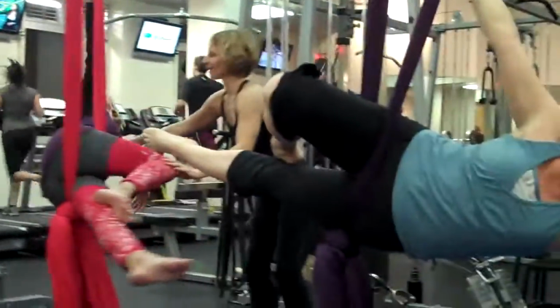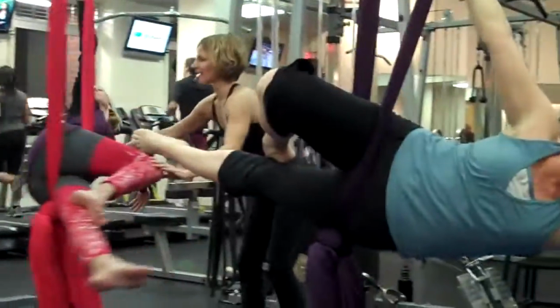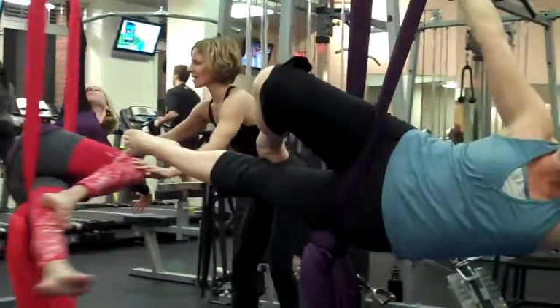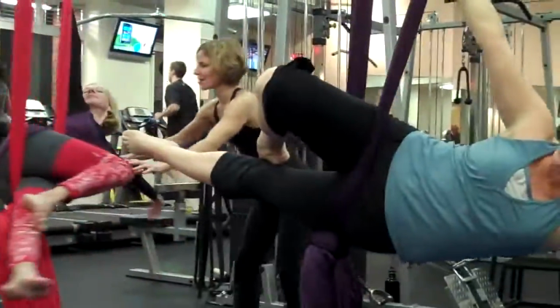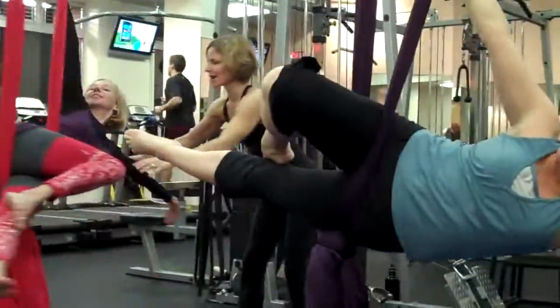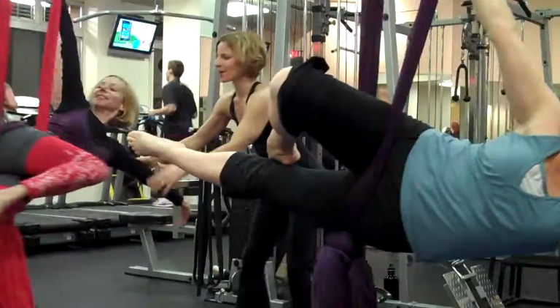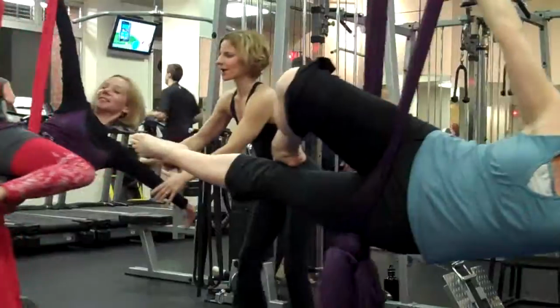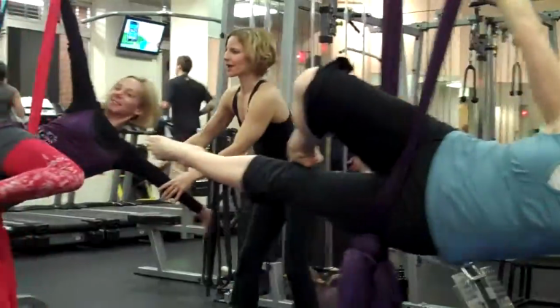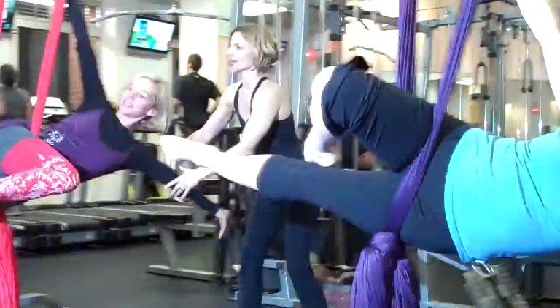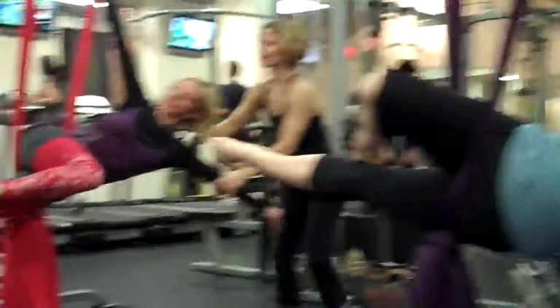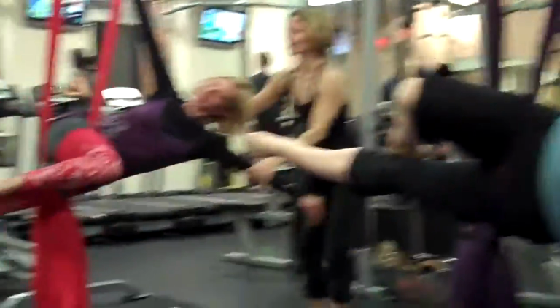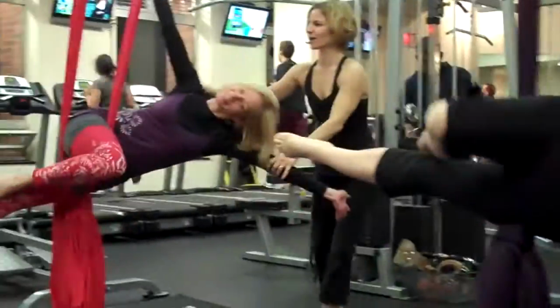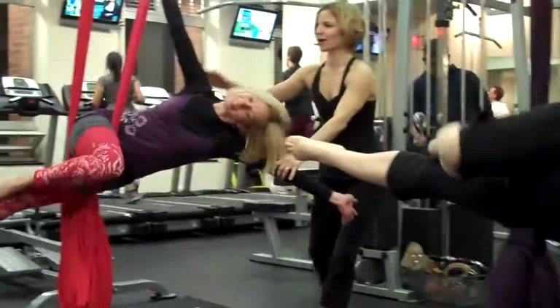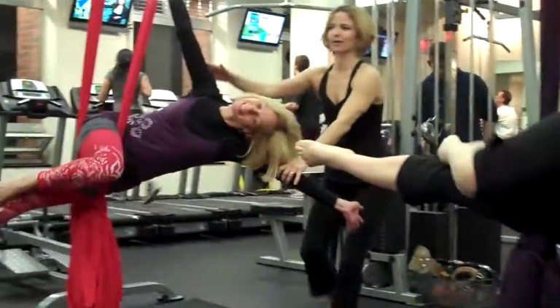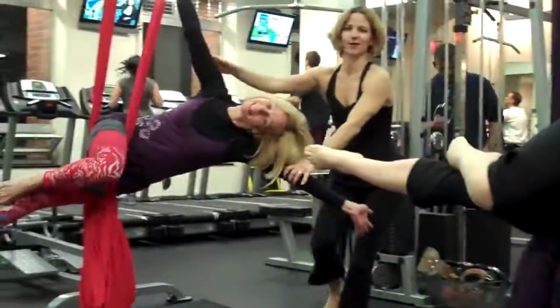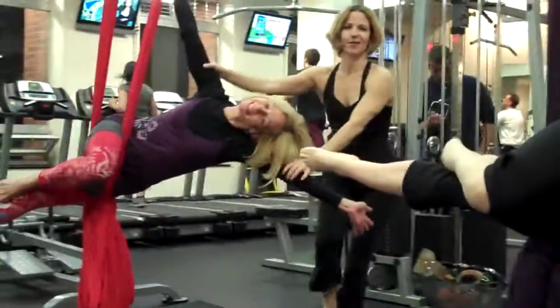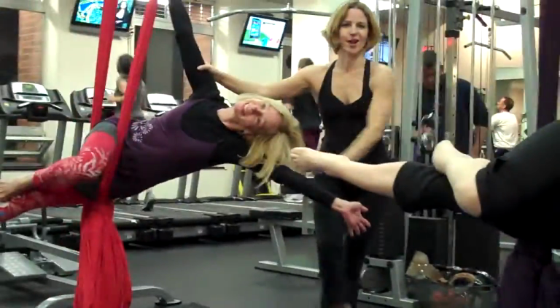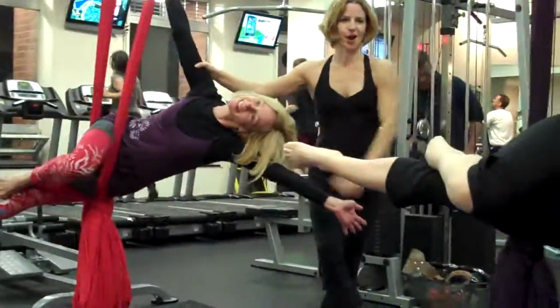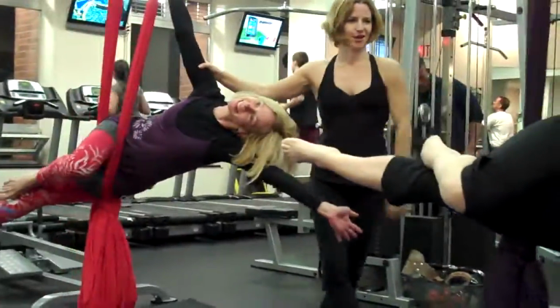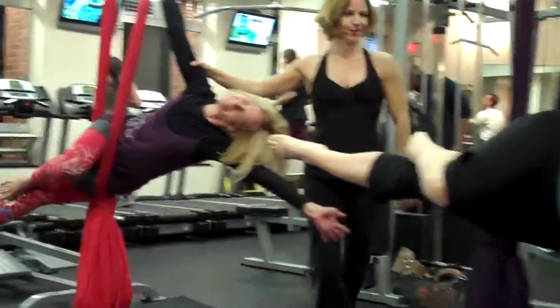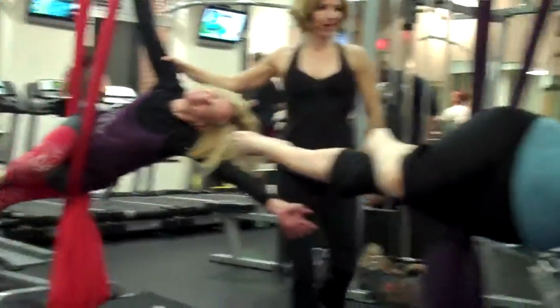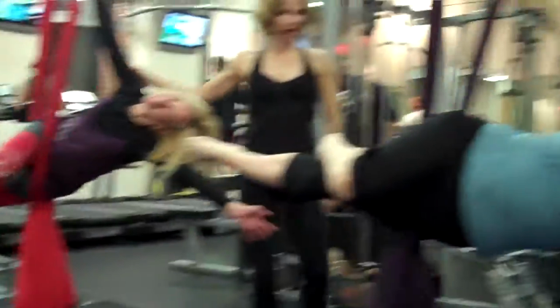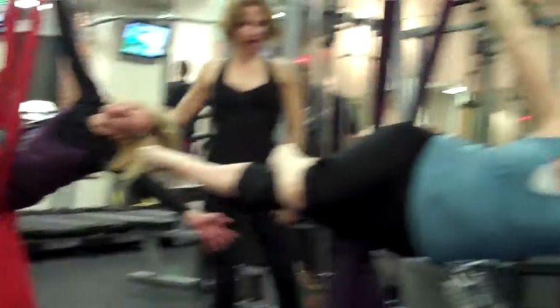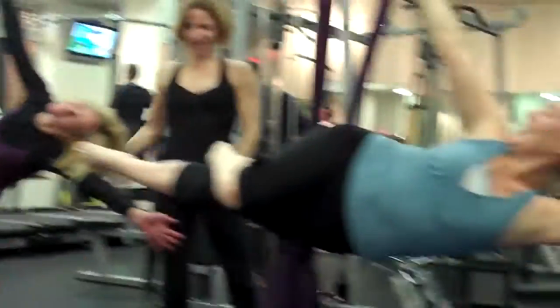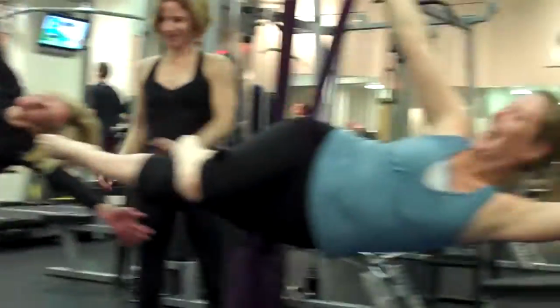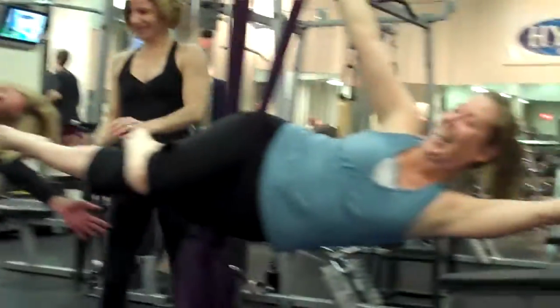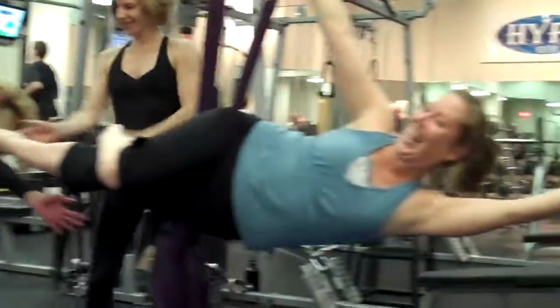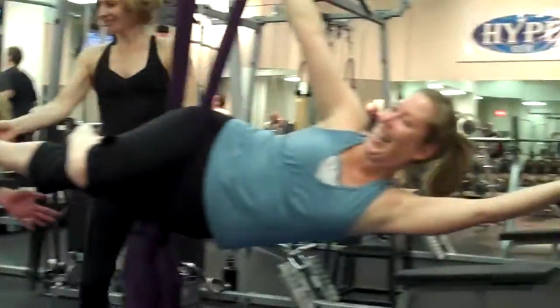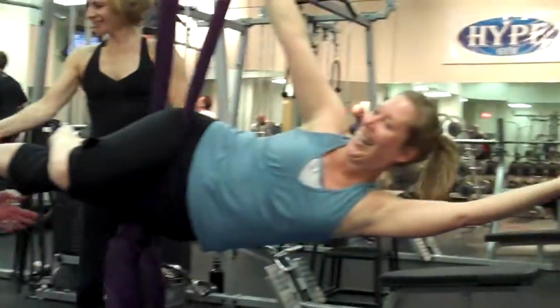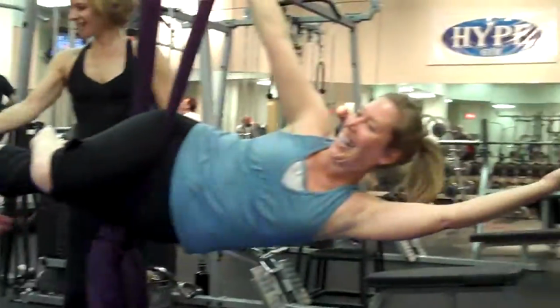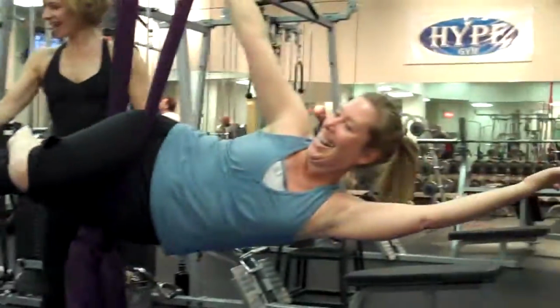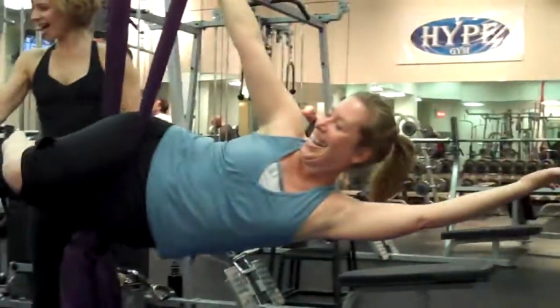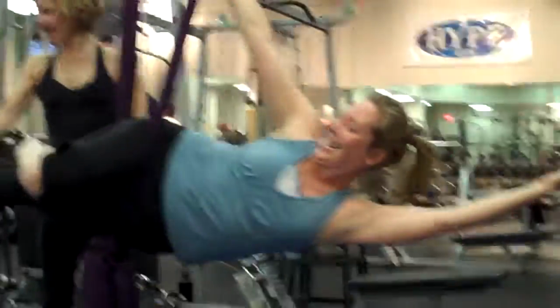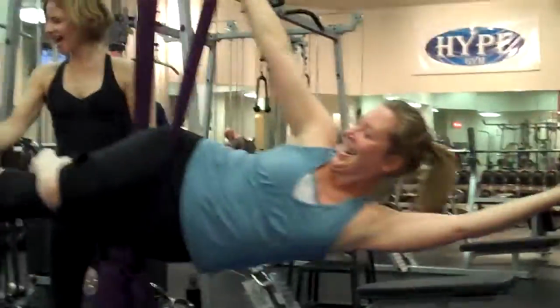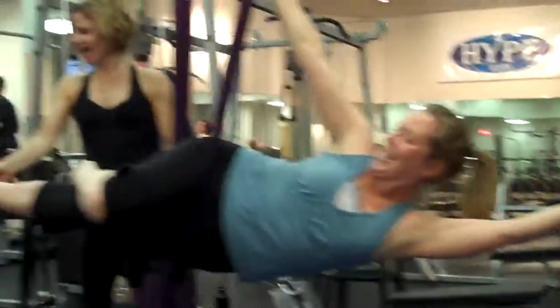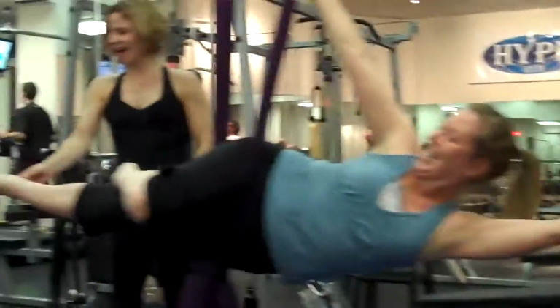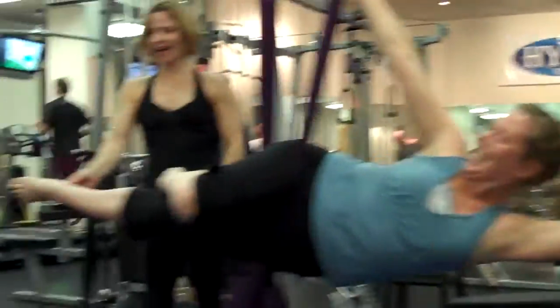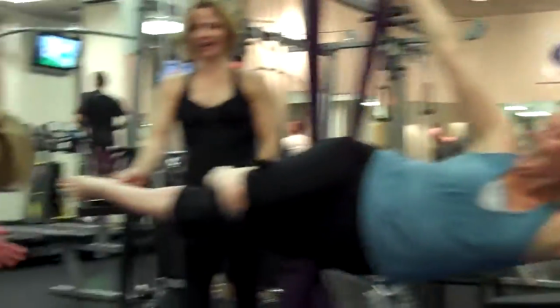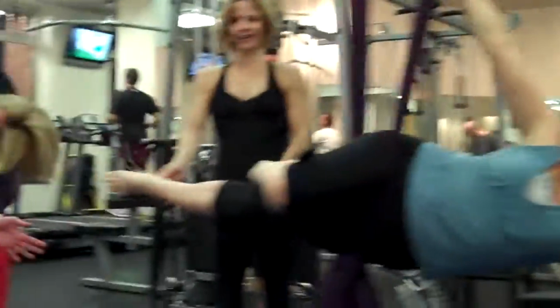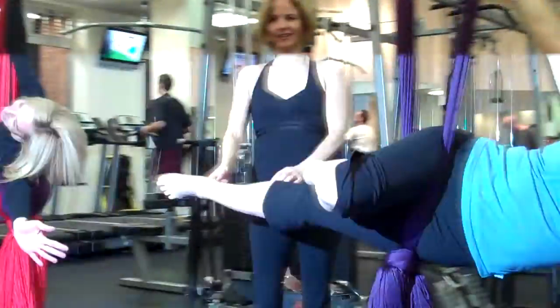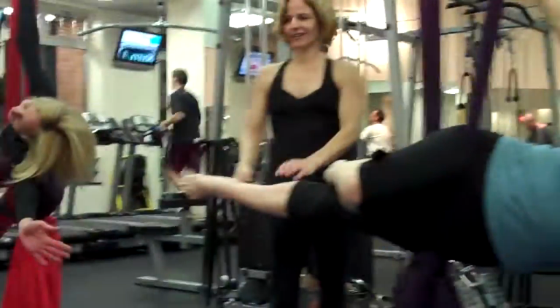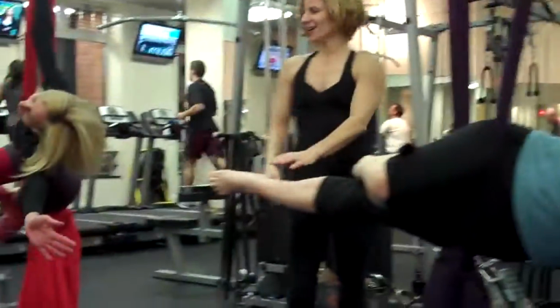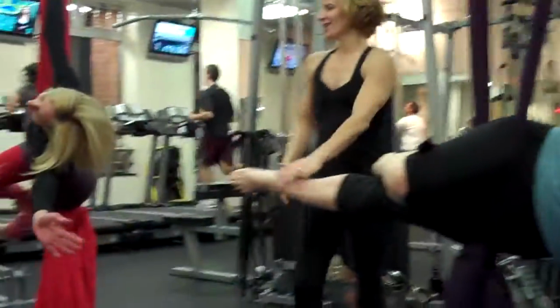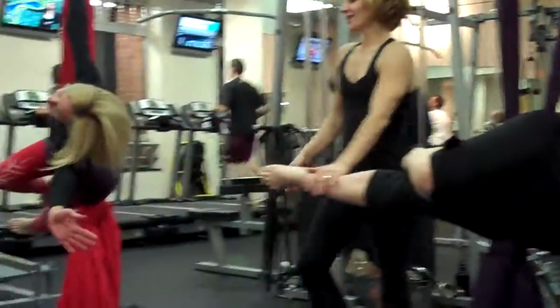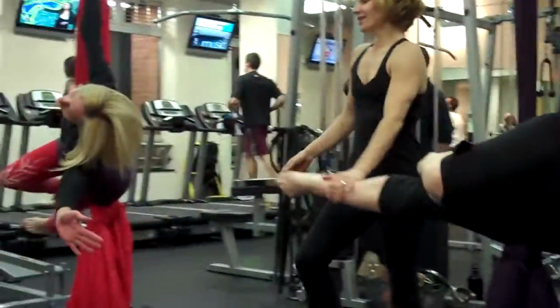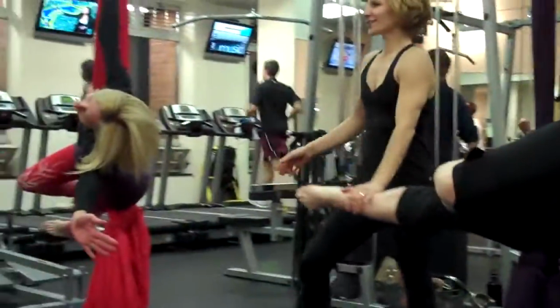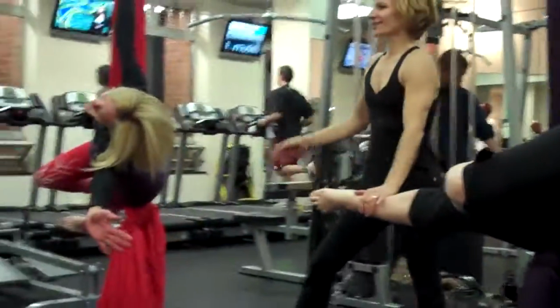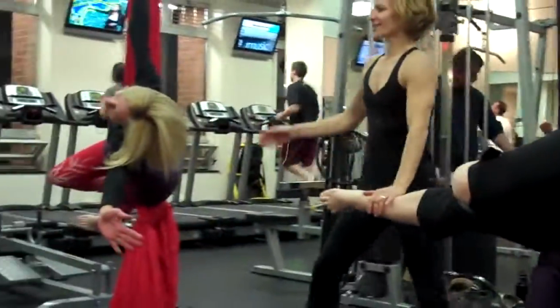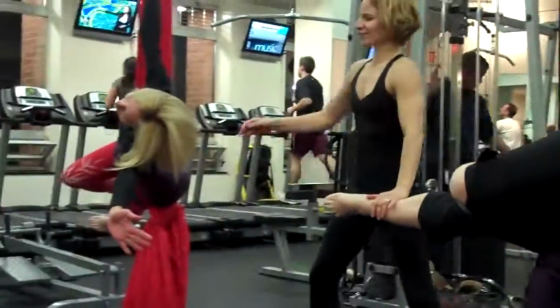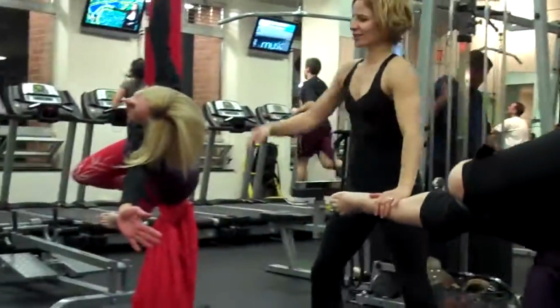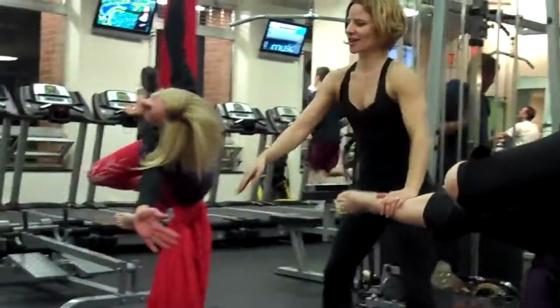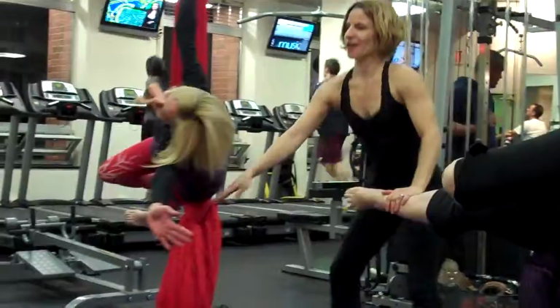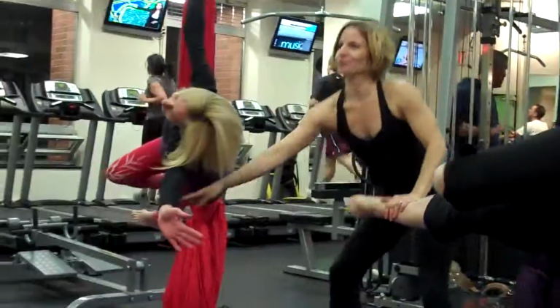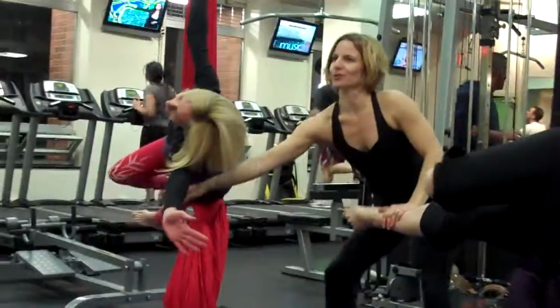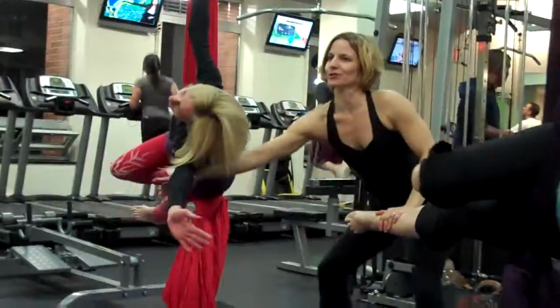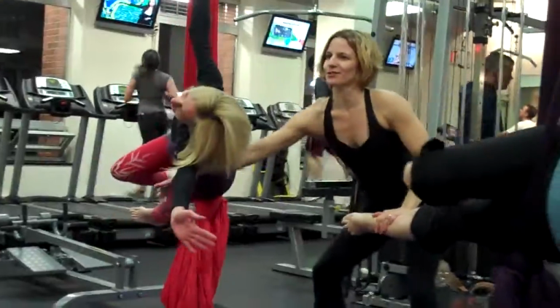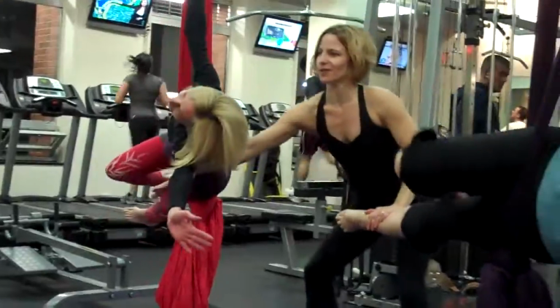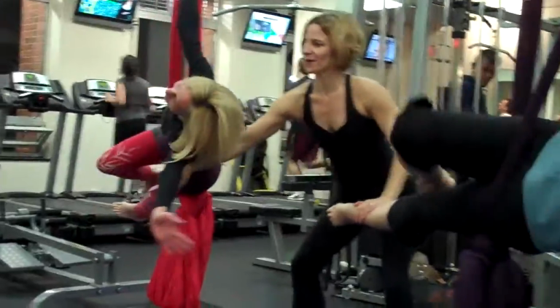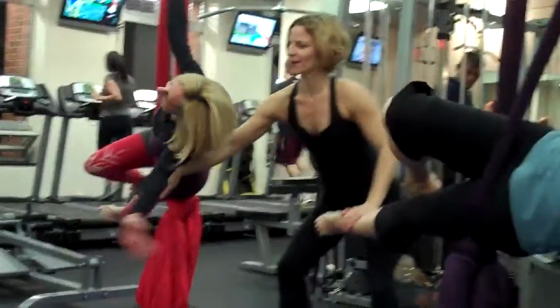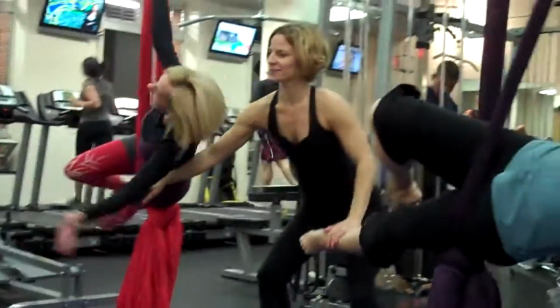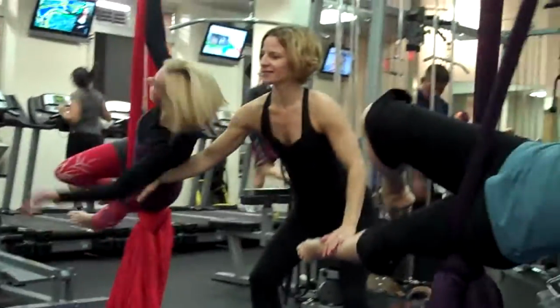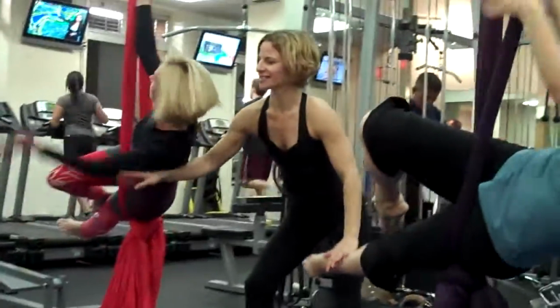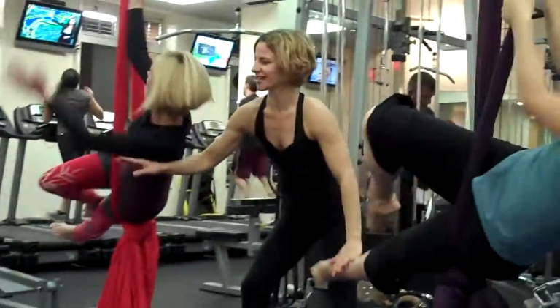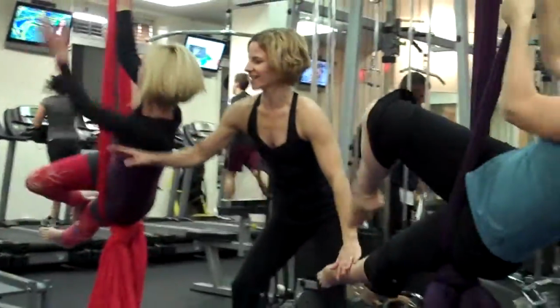And smile for the people, please. Here we go. Good. And put yourself back up to sitting.